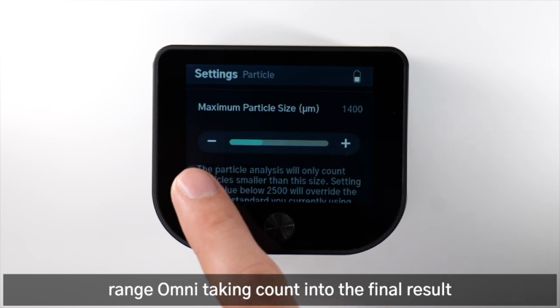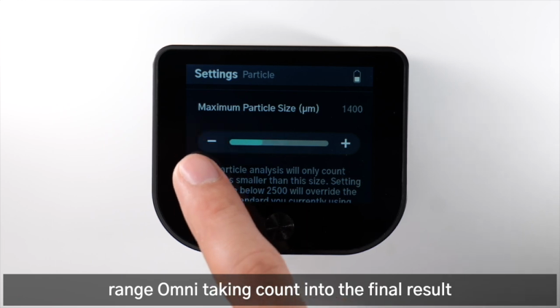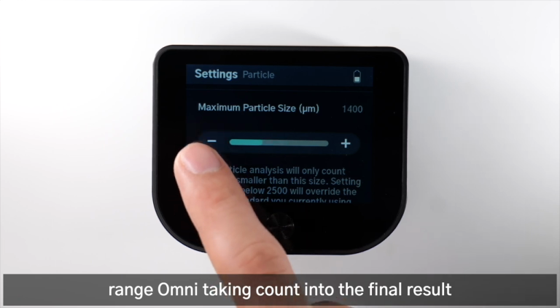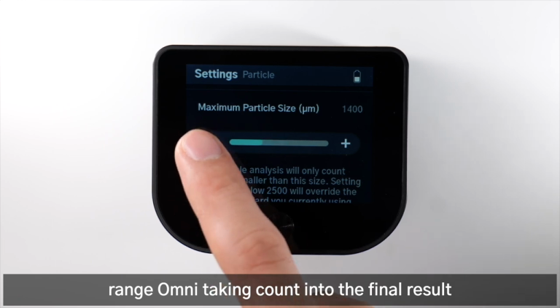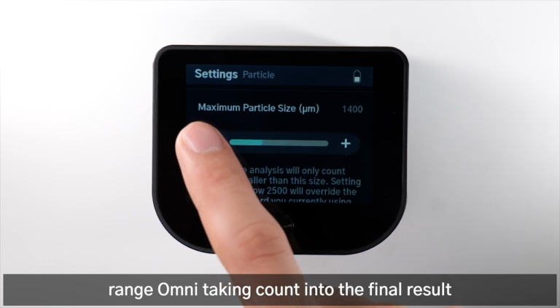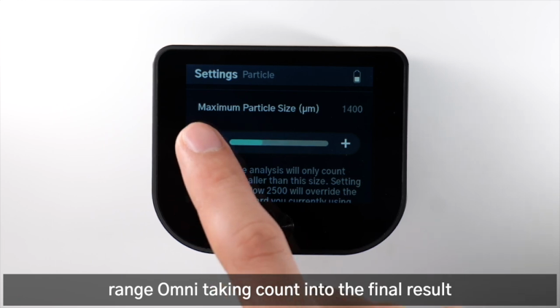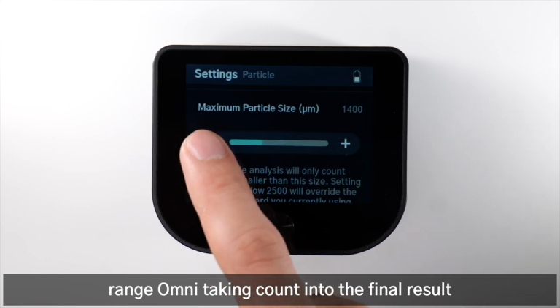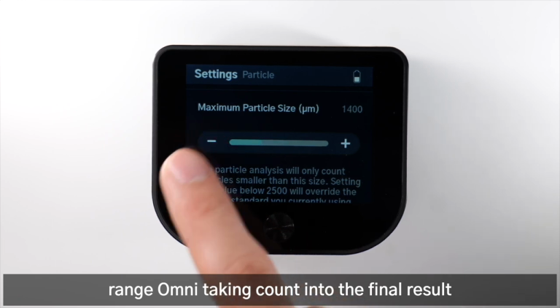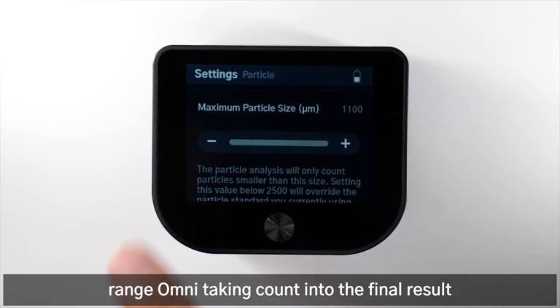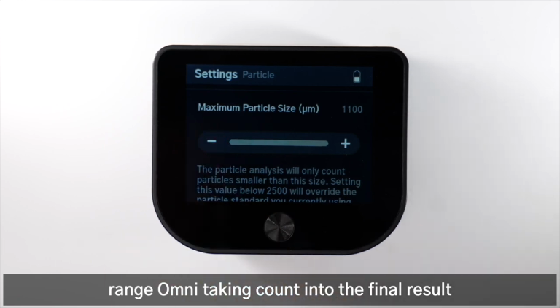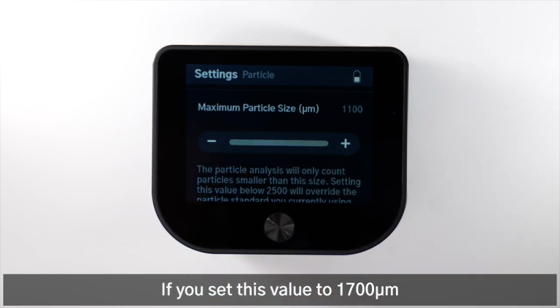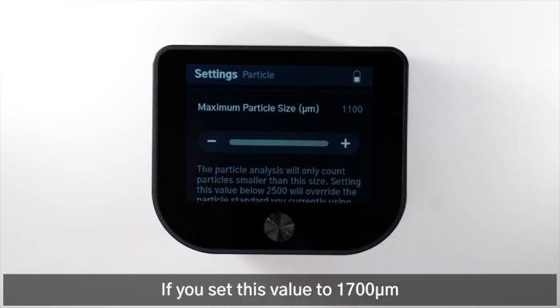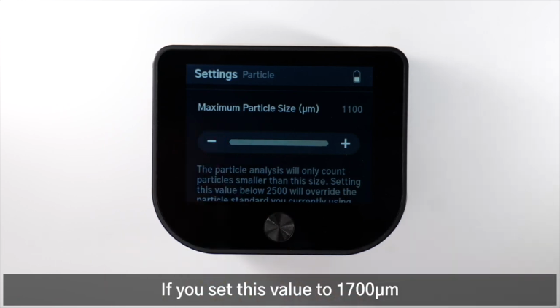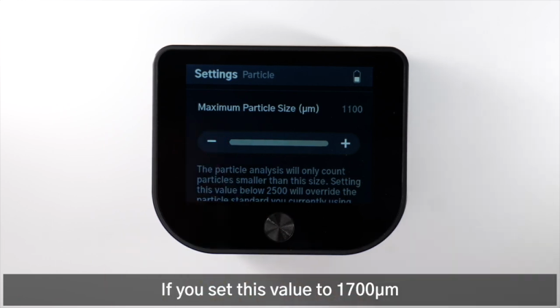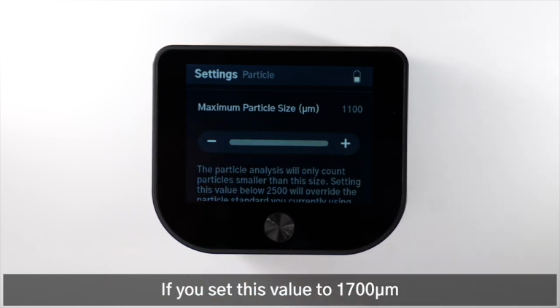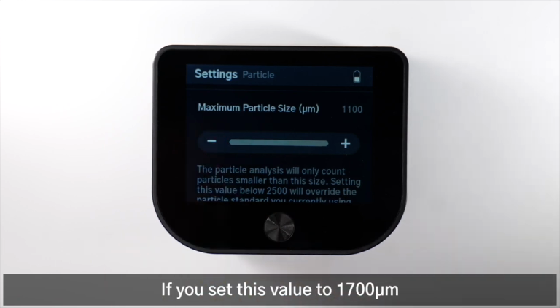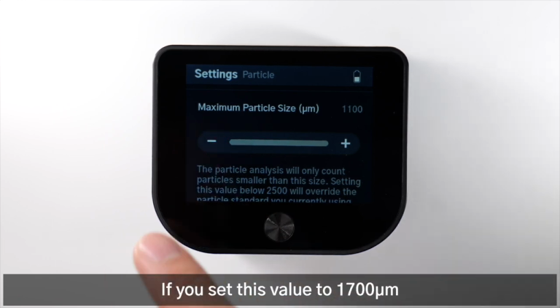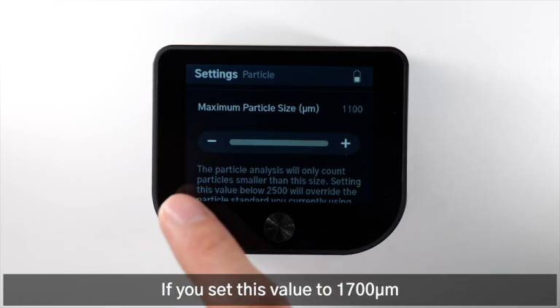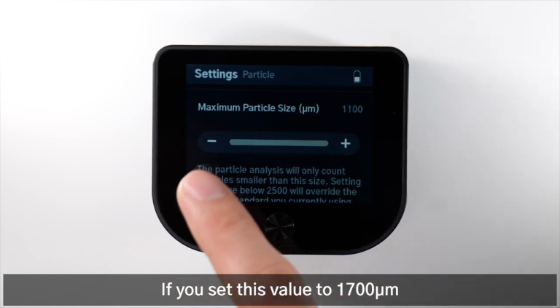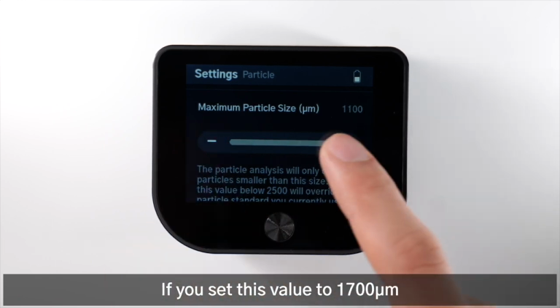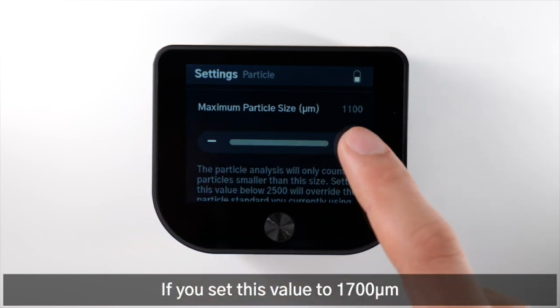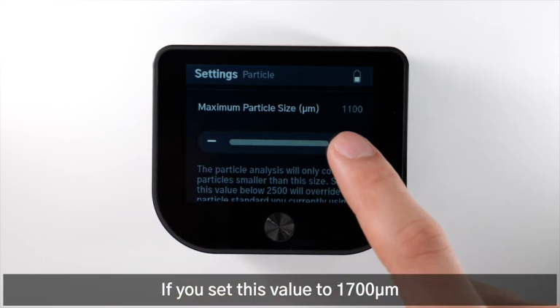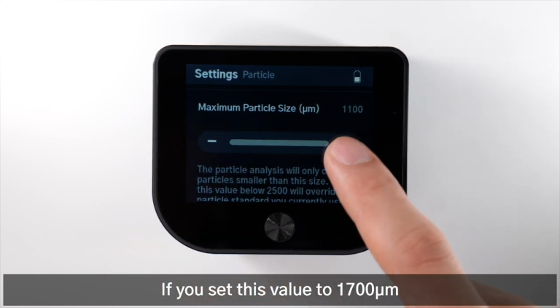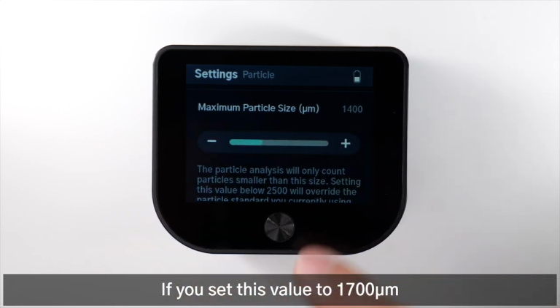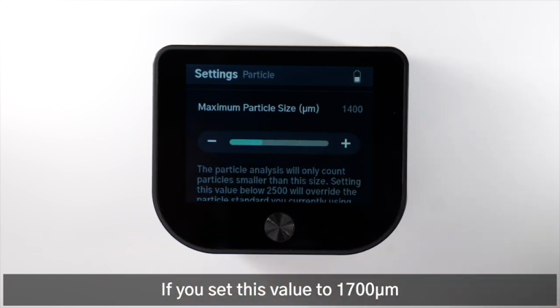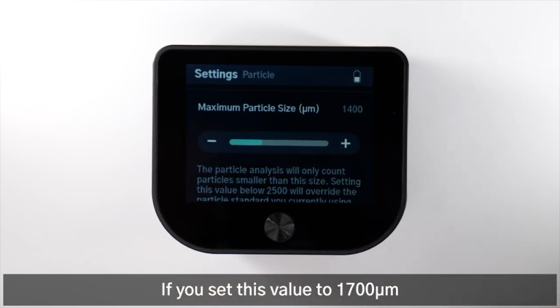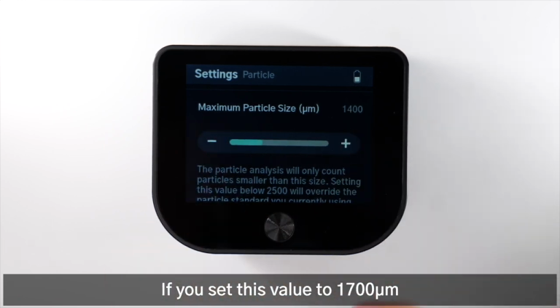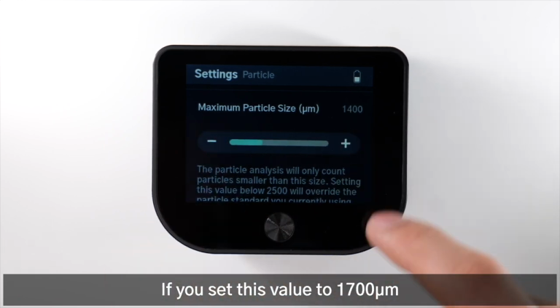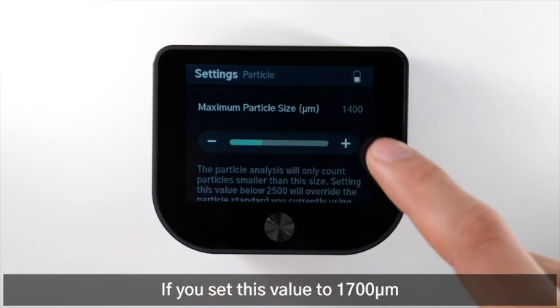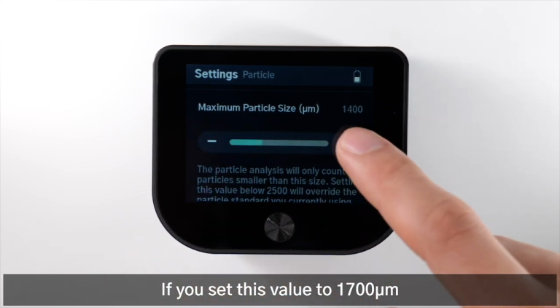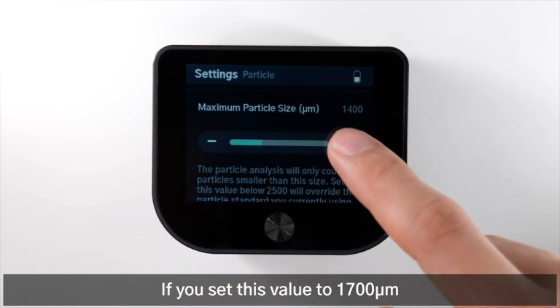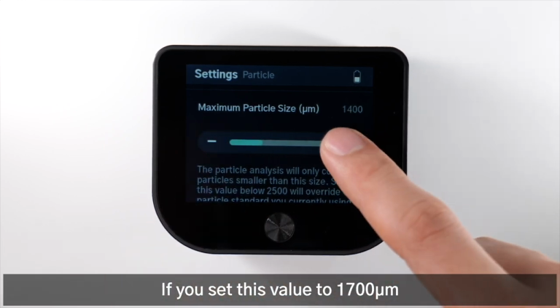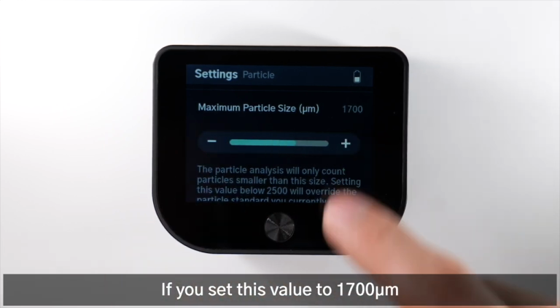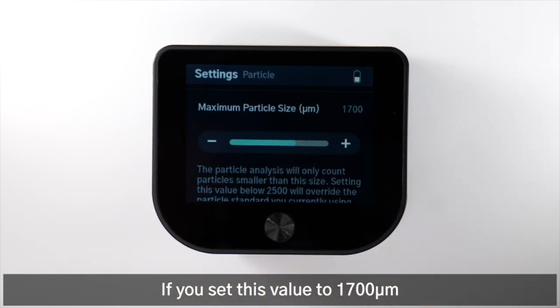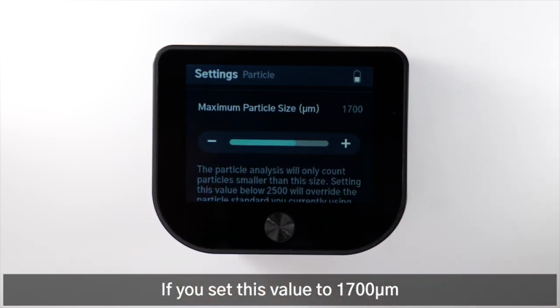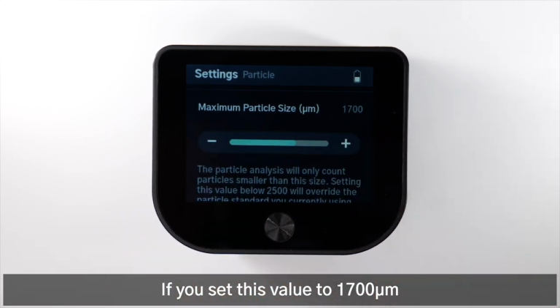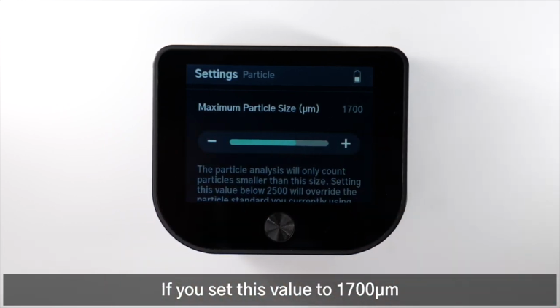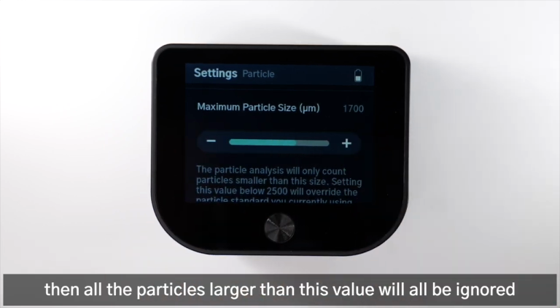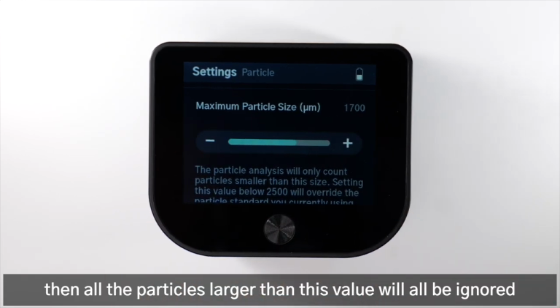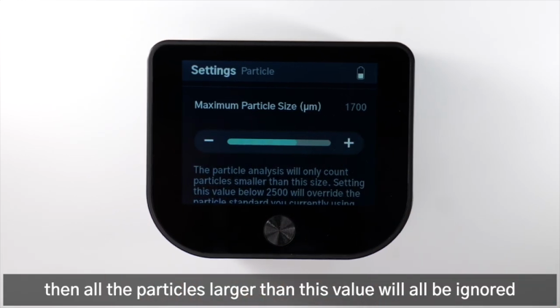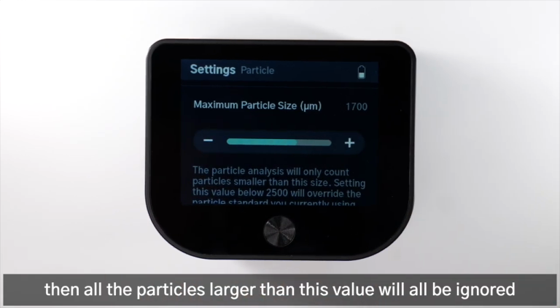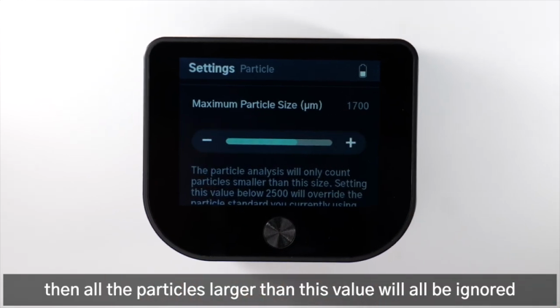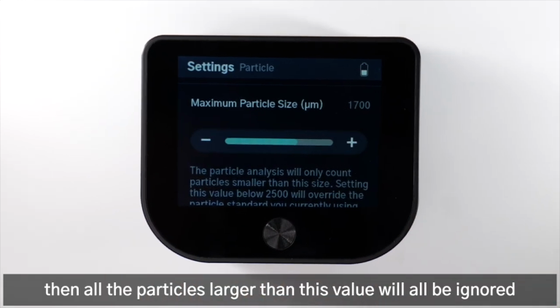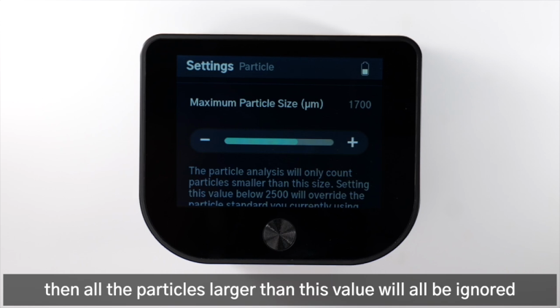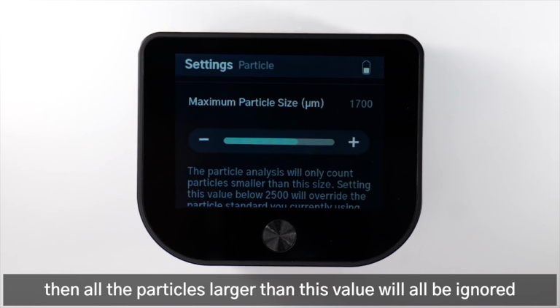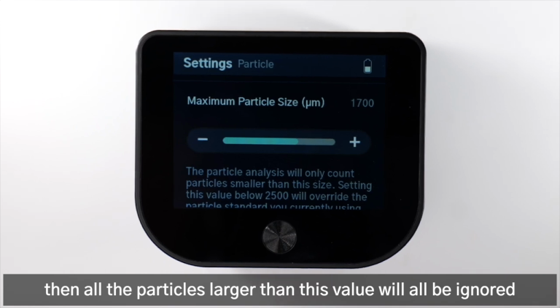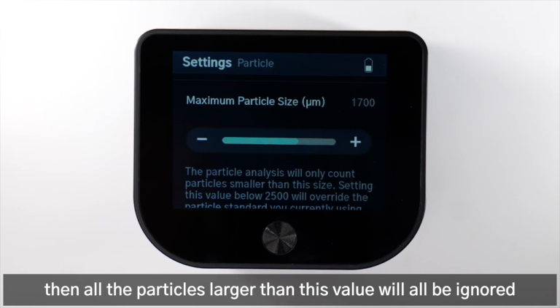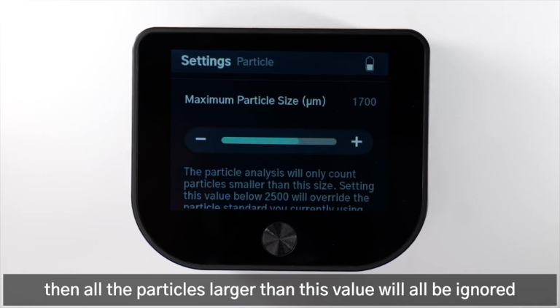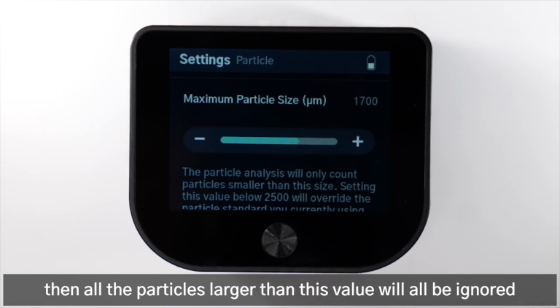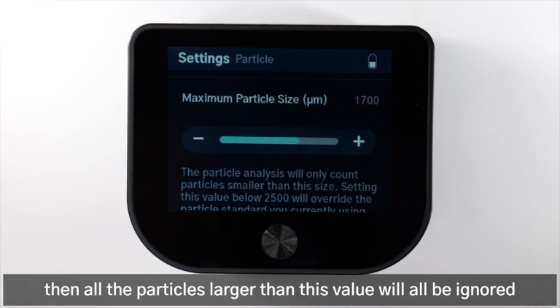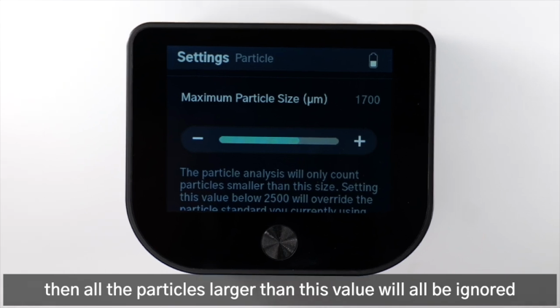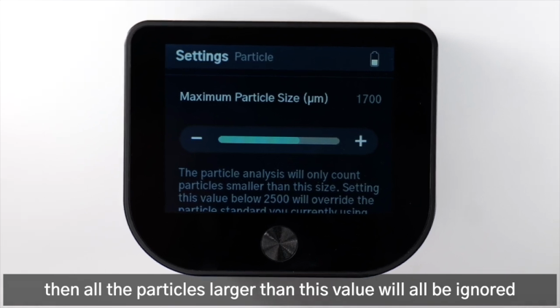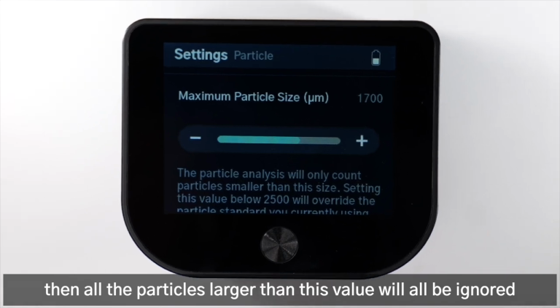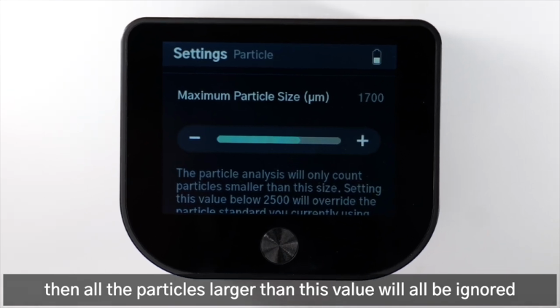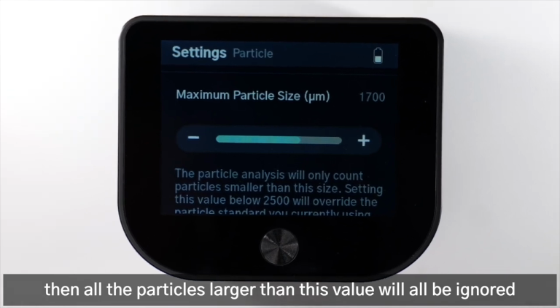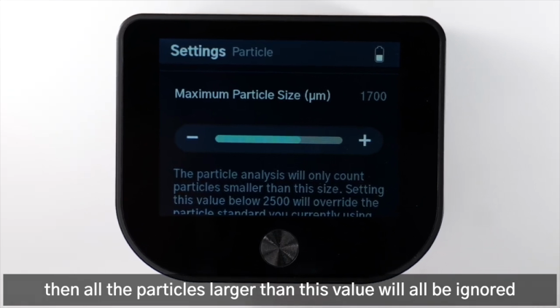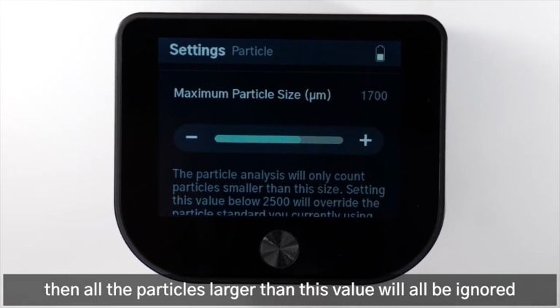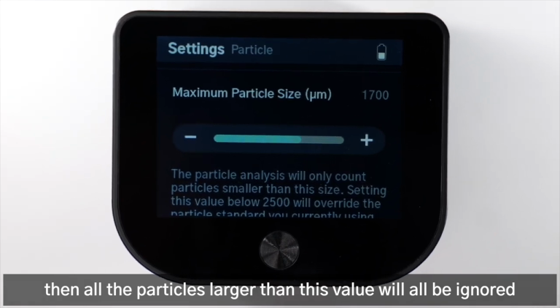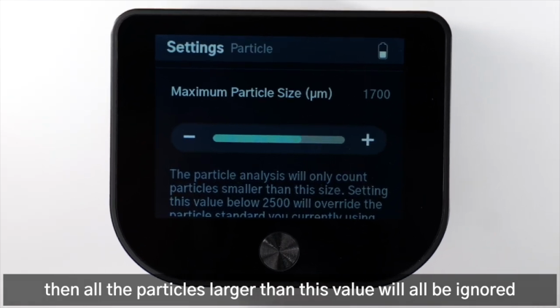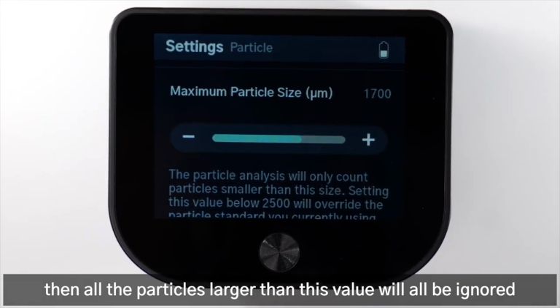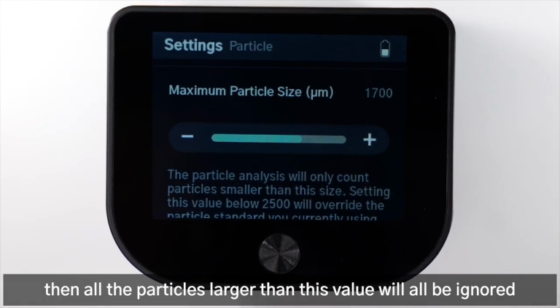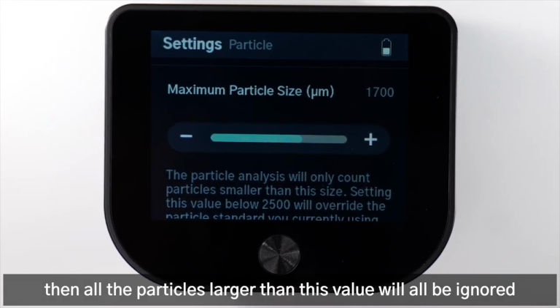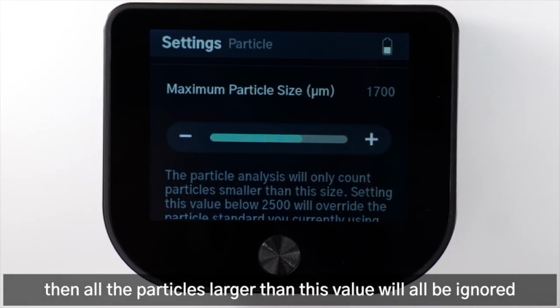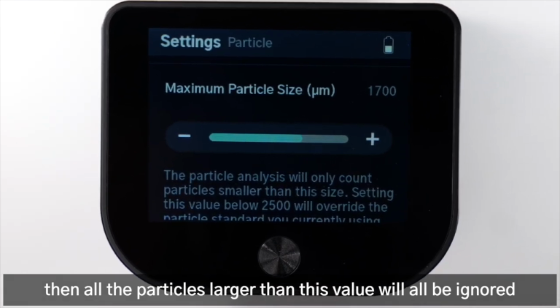If you set this value to 1700 µm, then all particles larger than this value will be ignored.